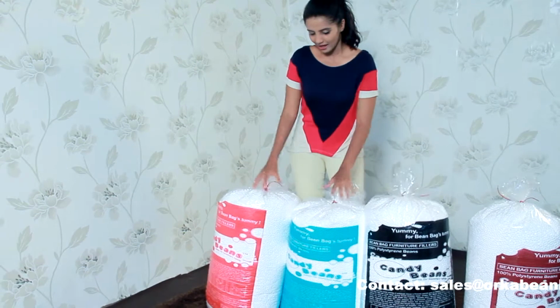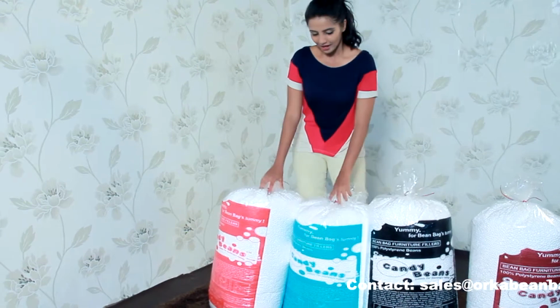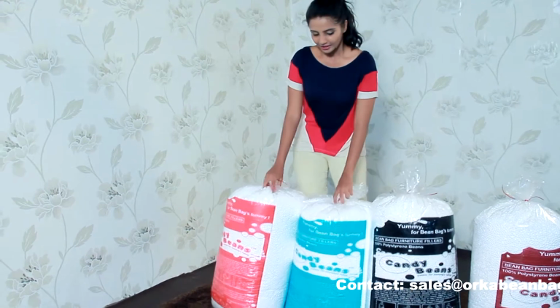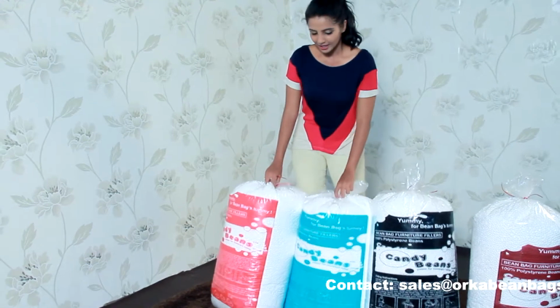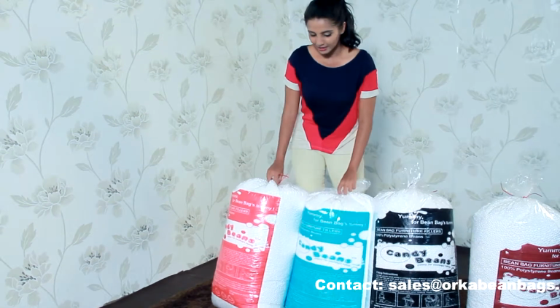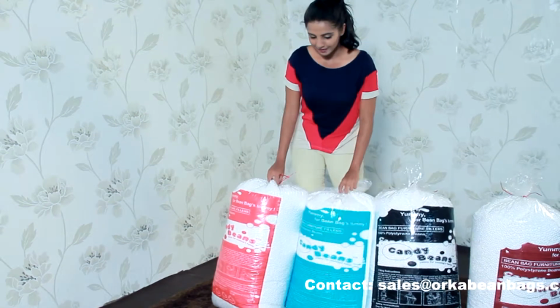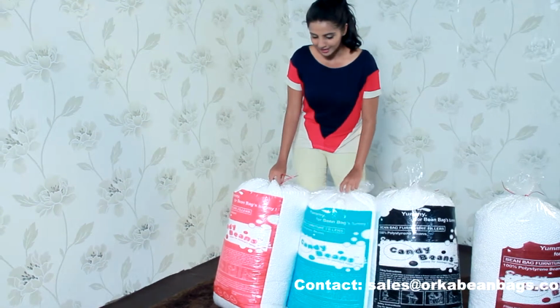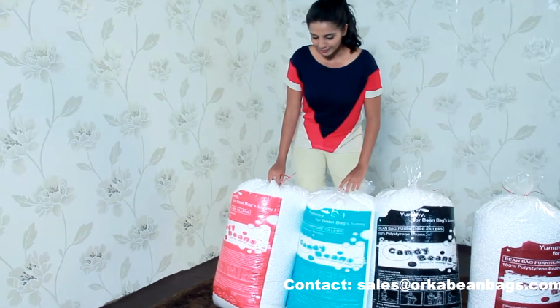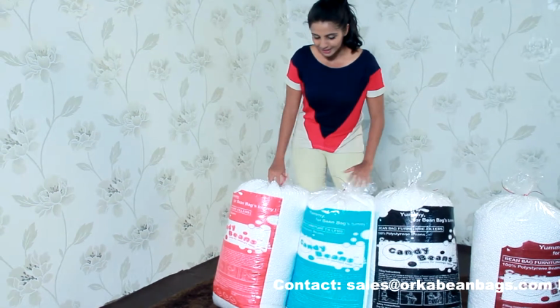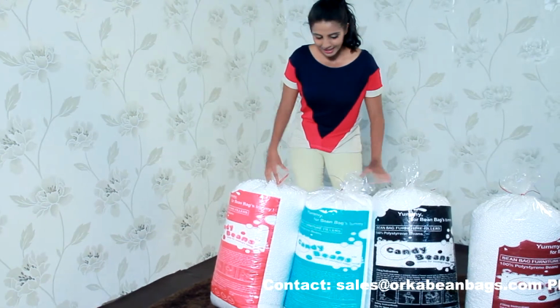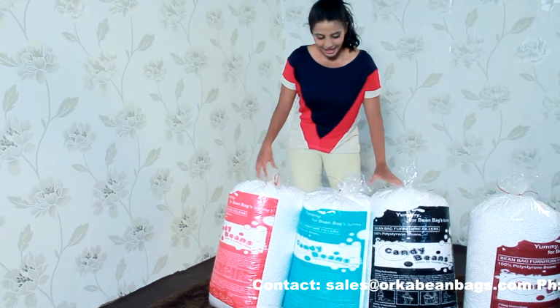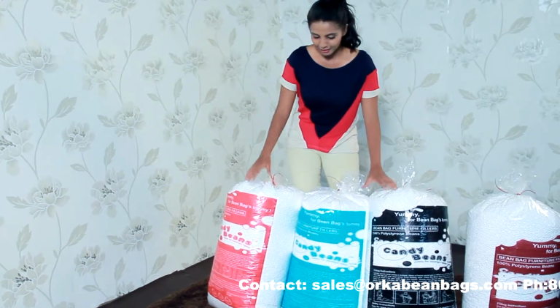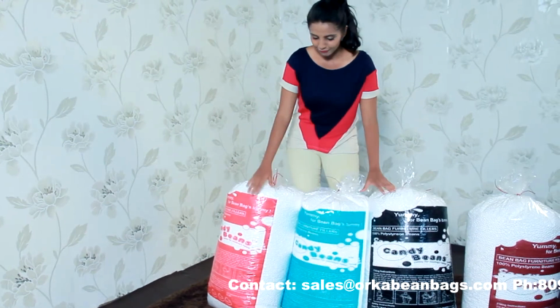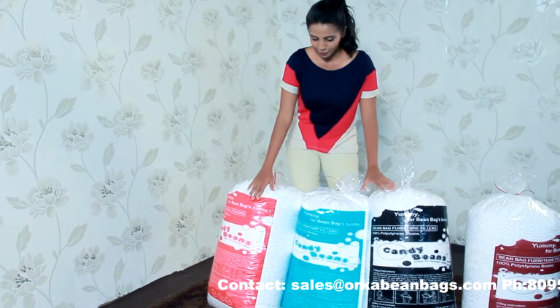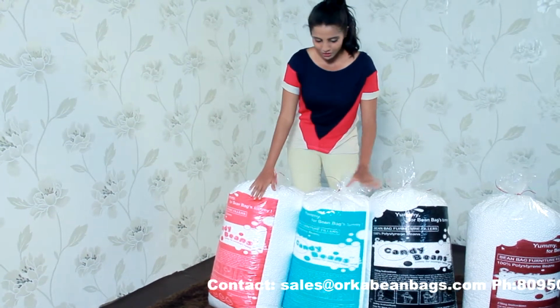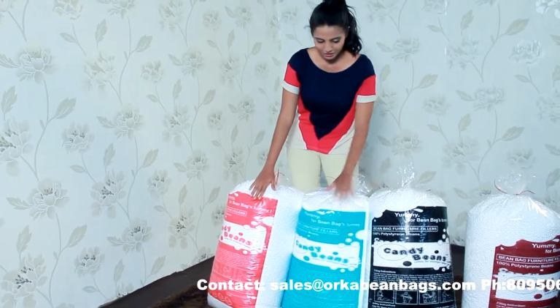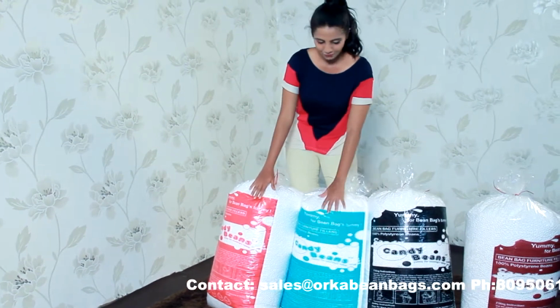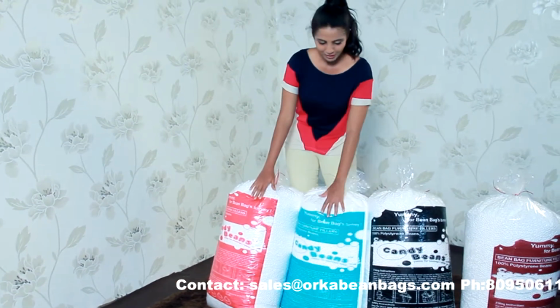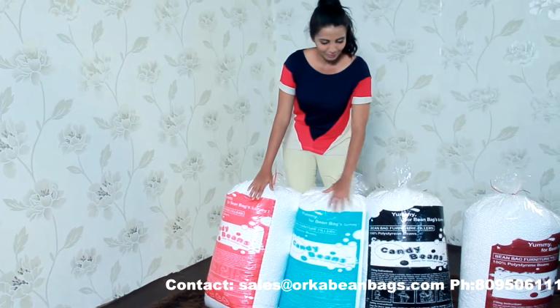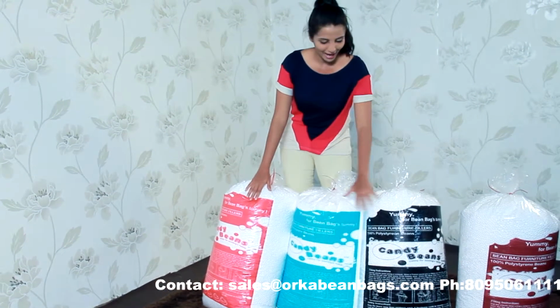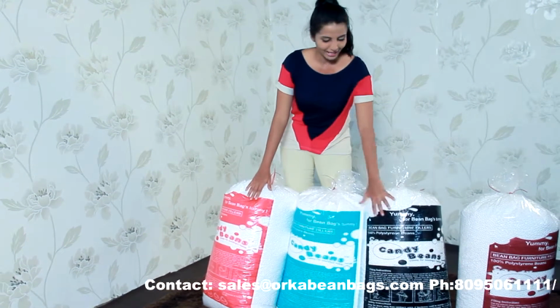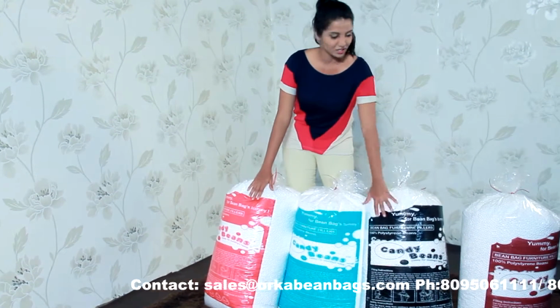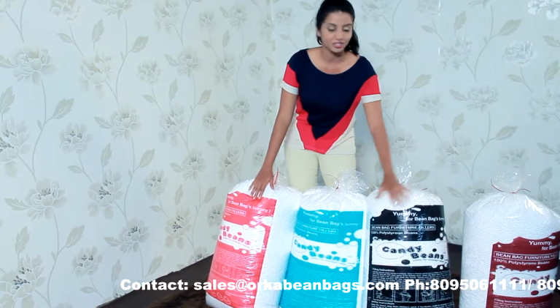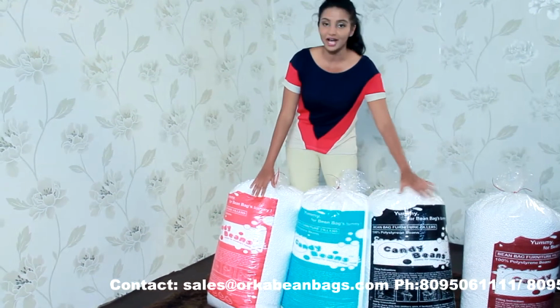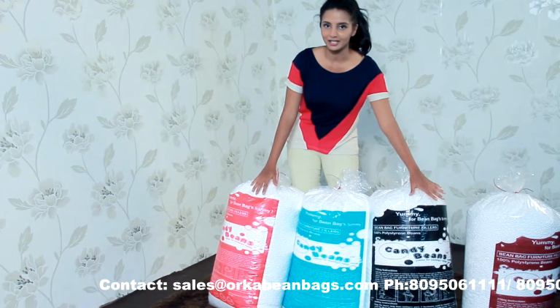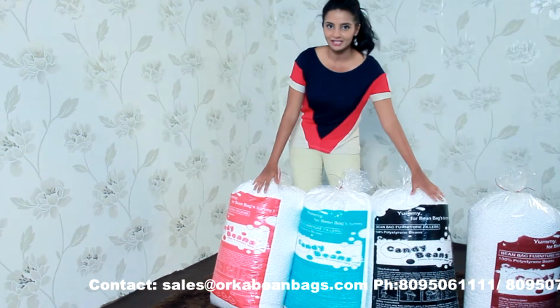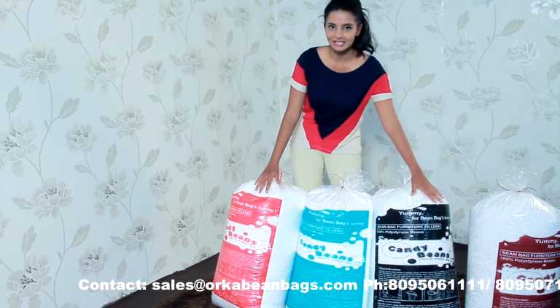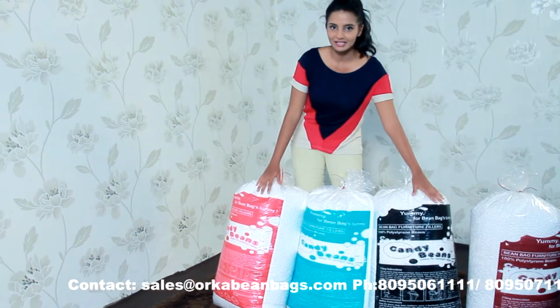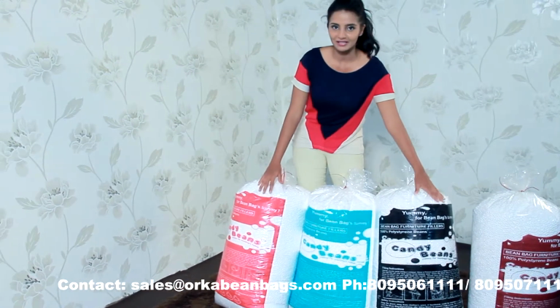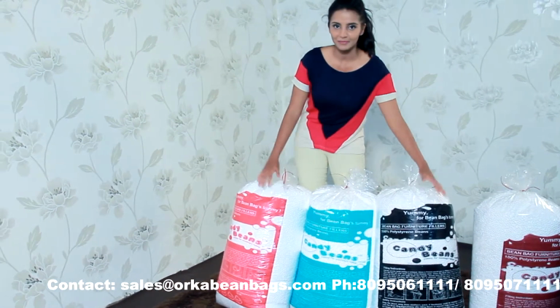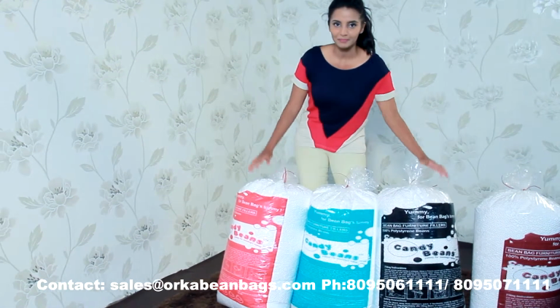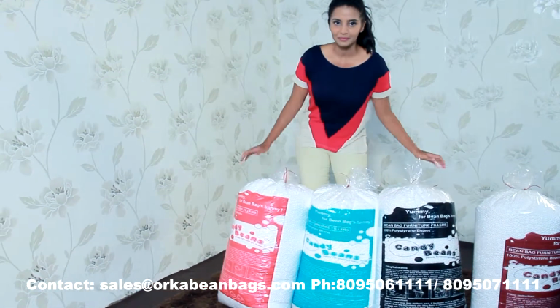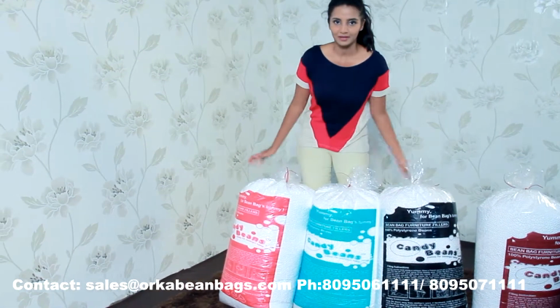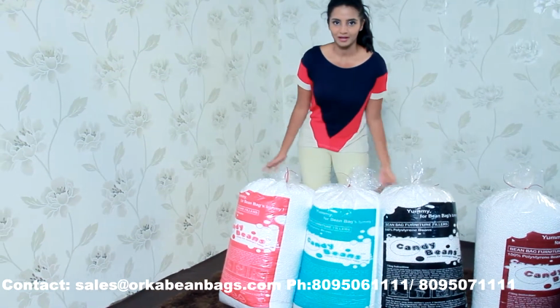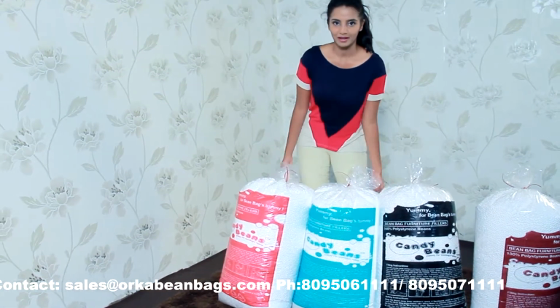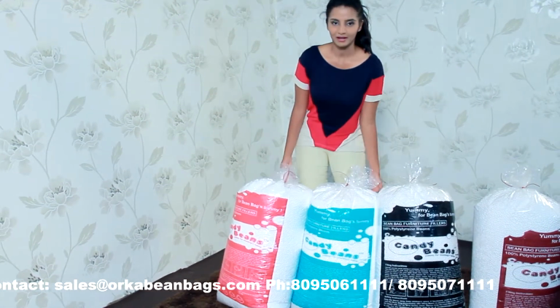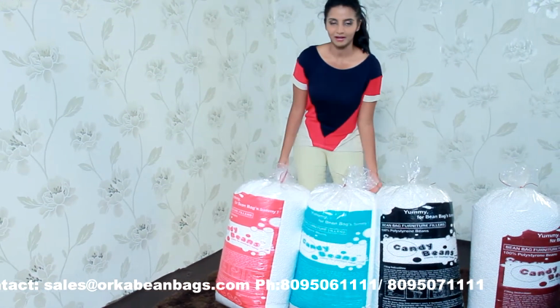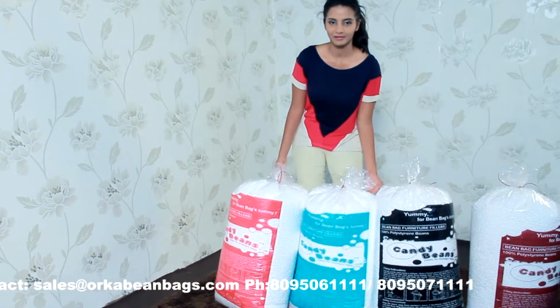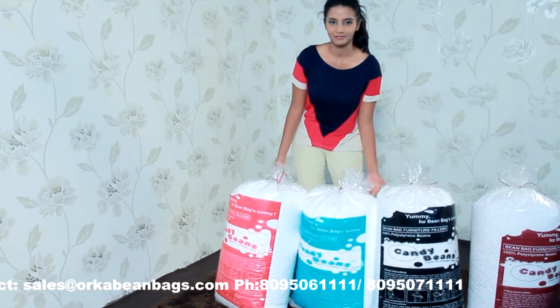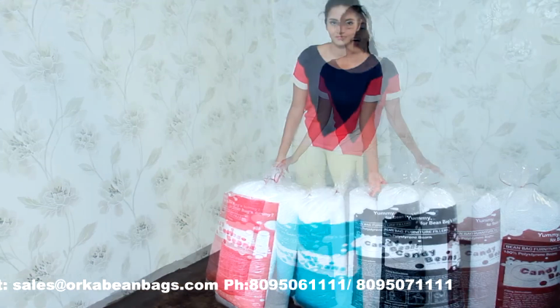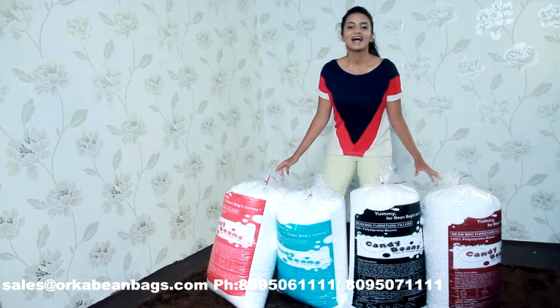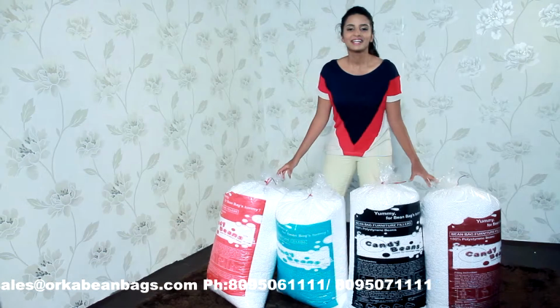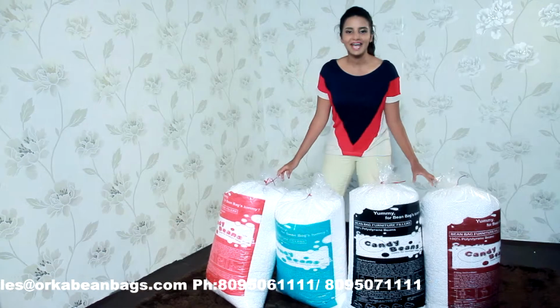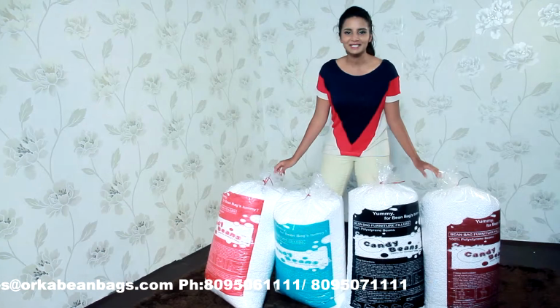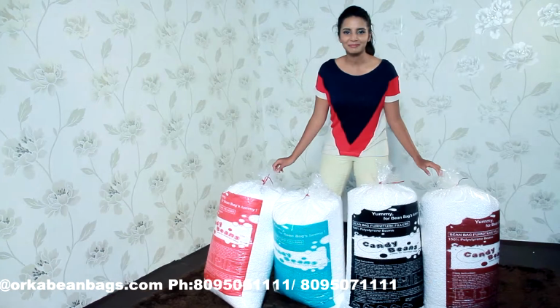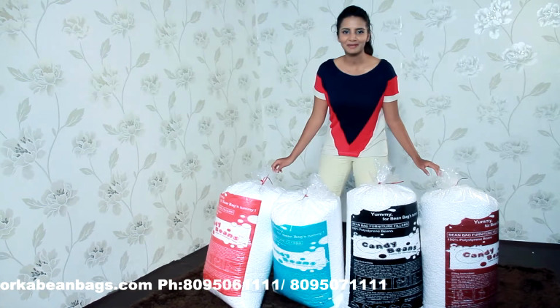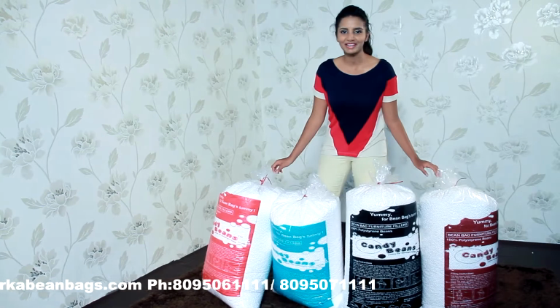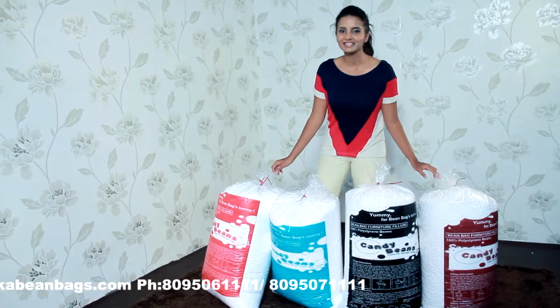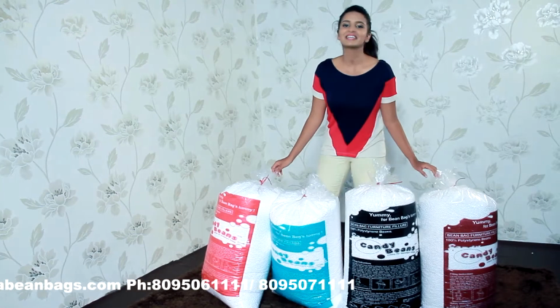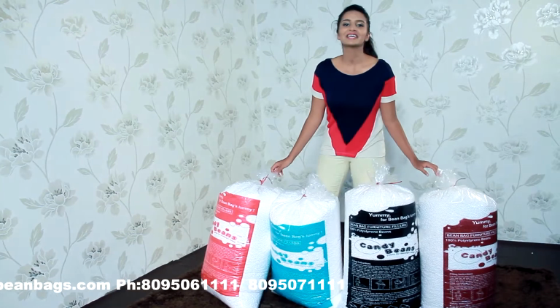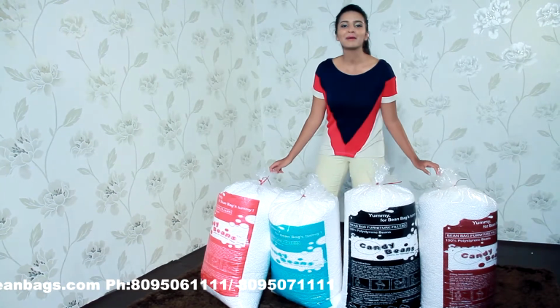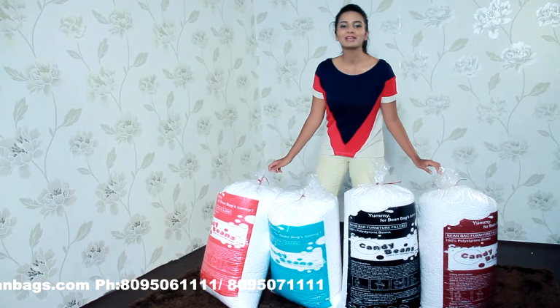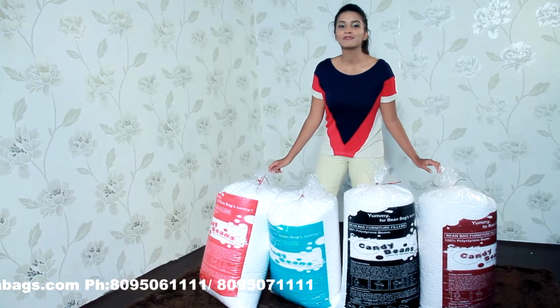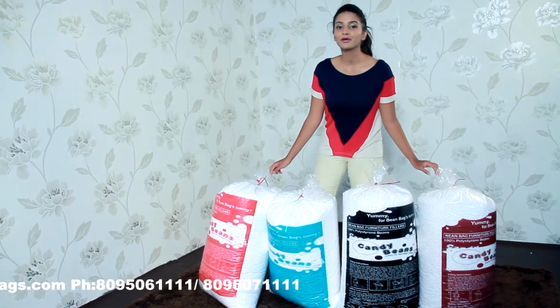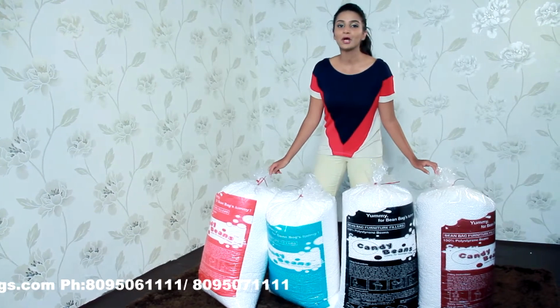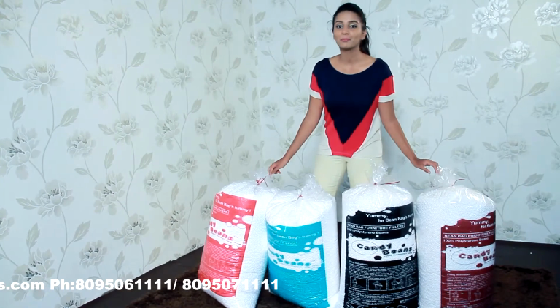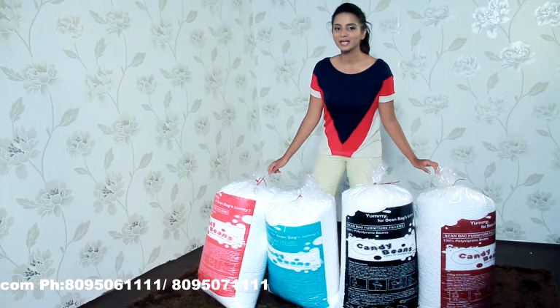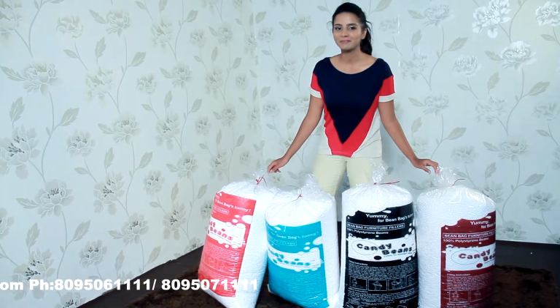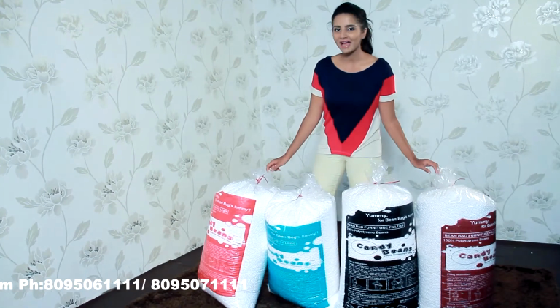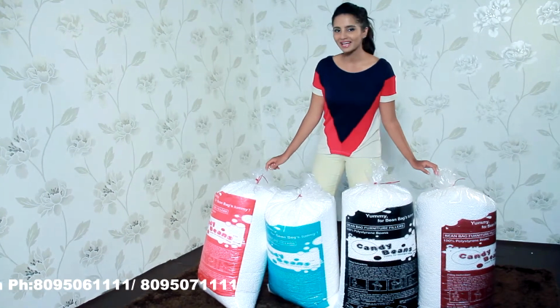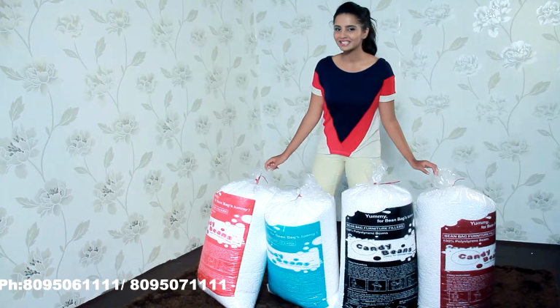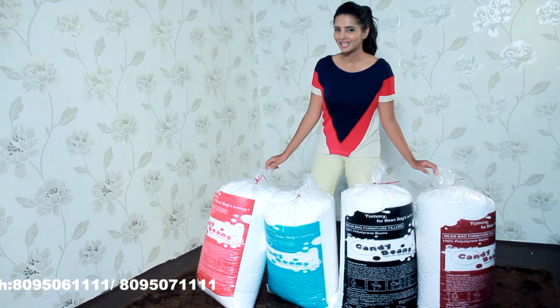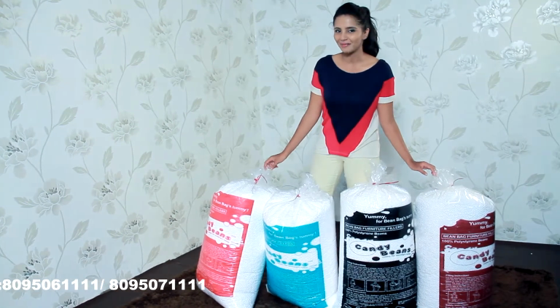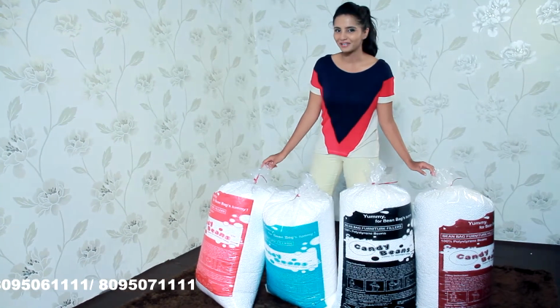They are available in four different packaged colors. Candy beans — yummy for your bean bag's tummy.